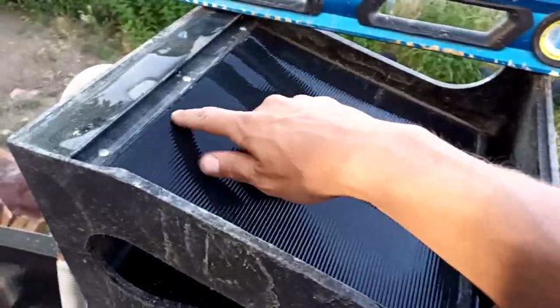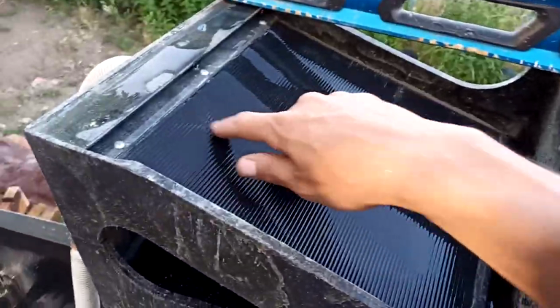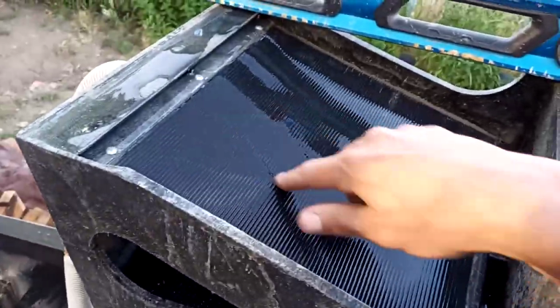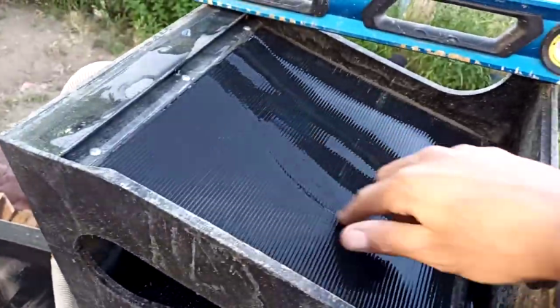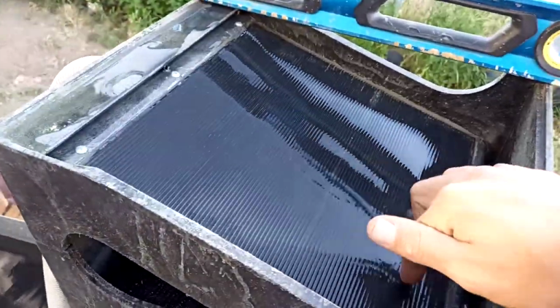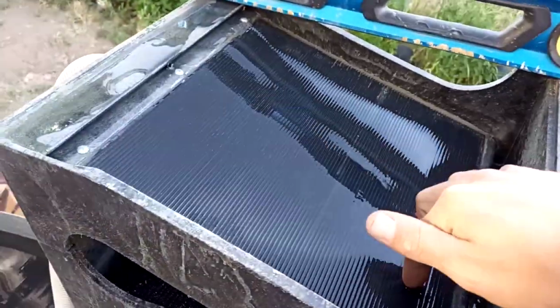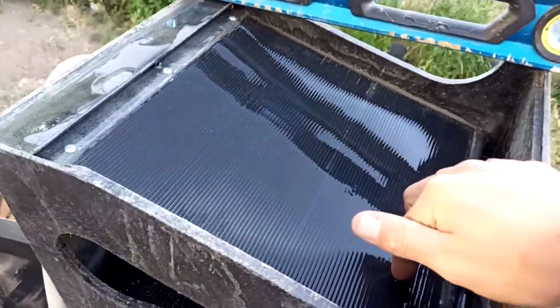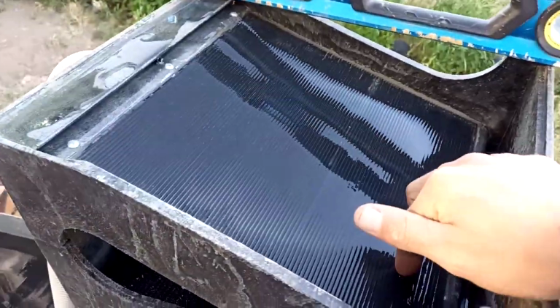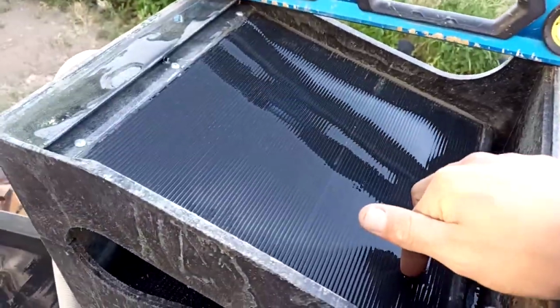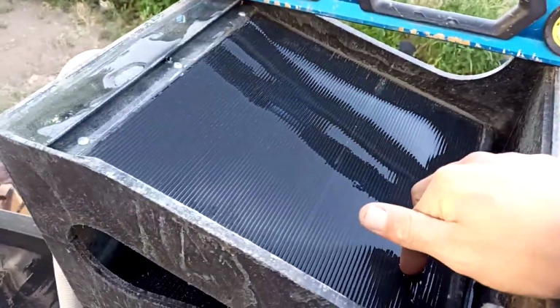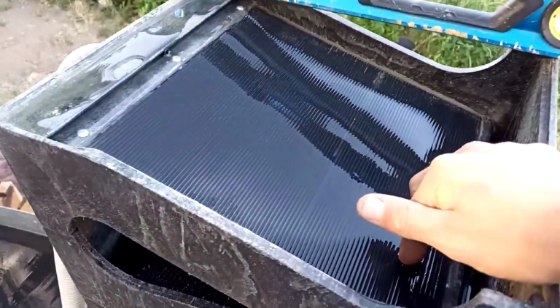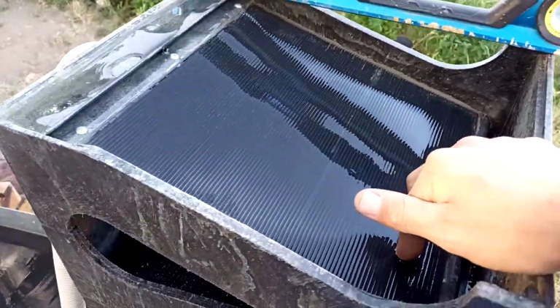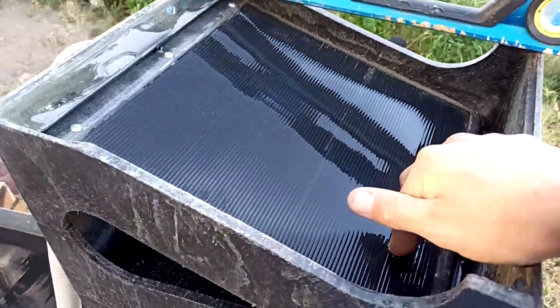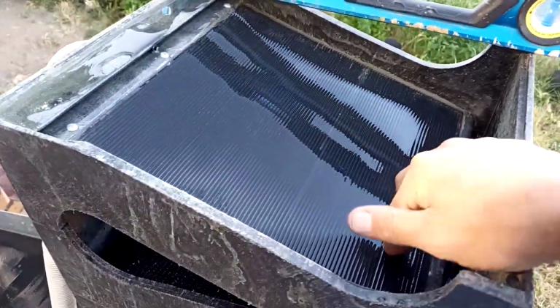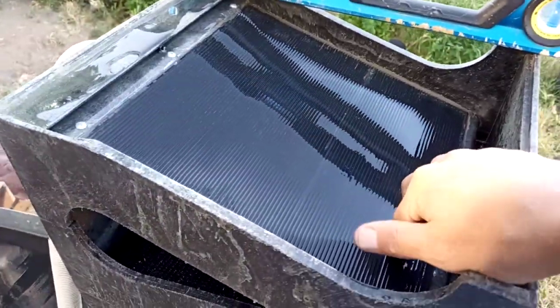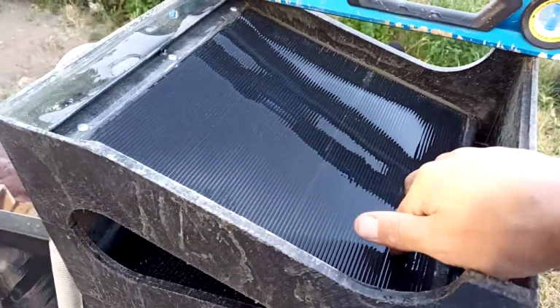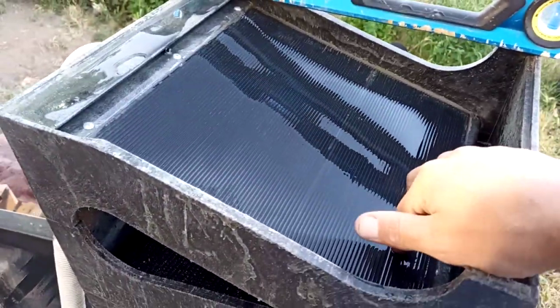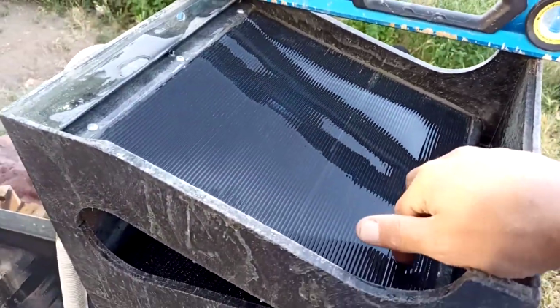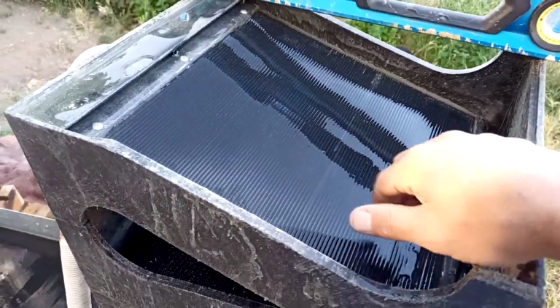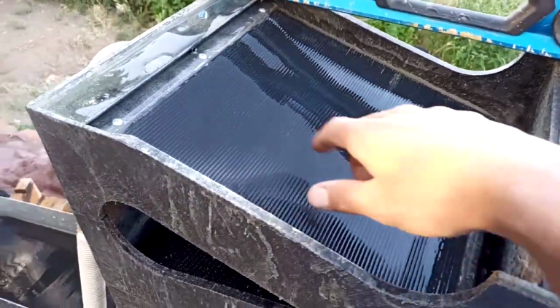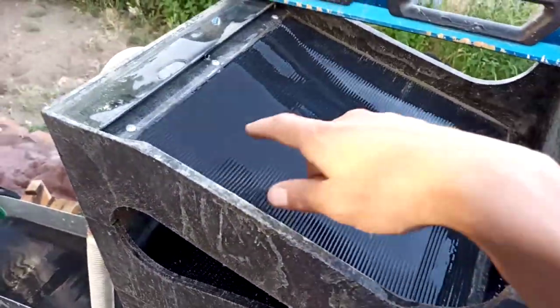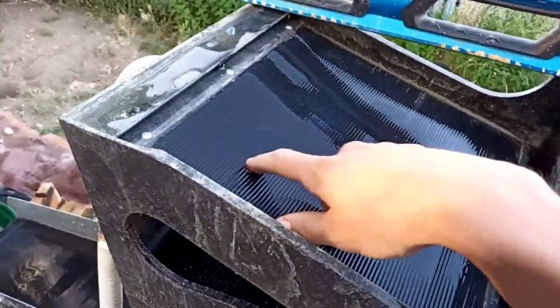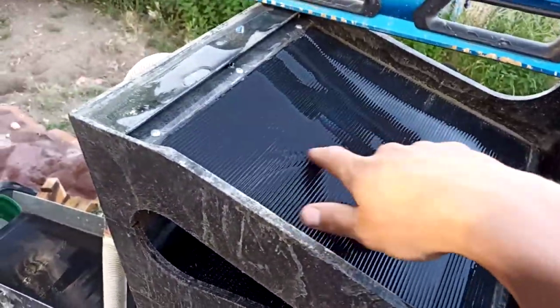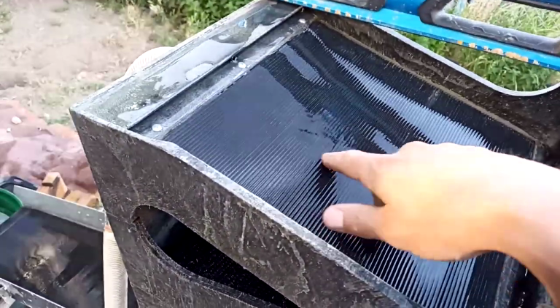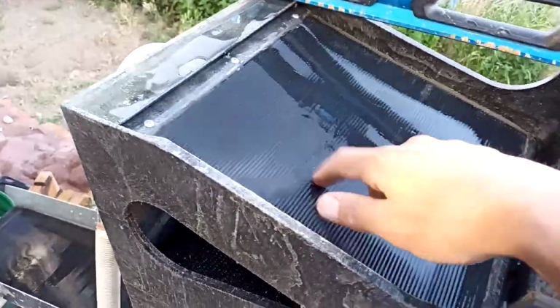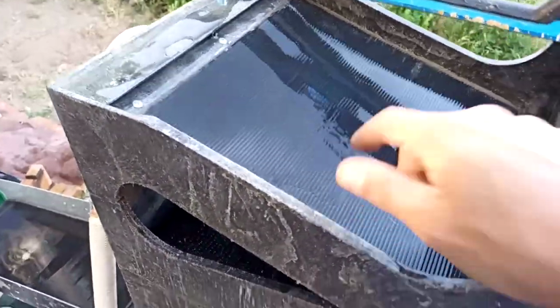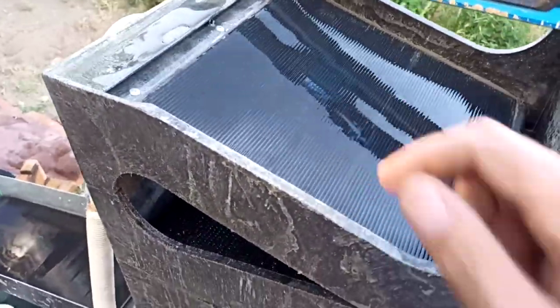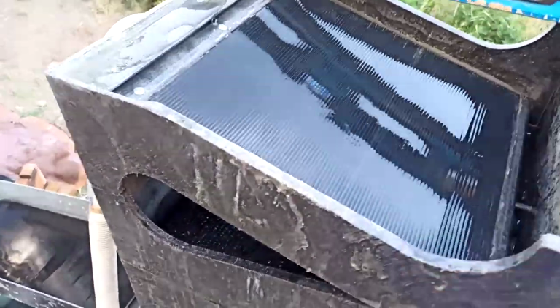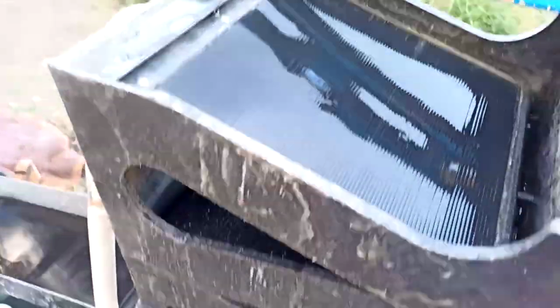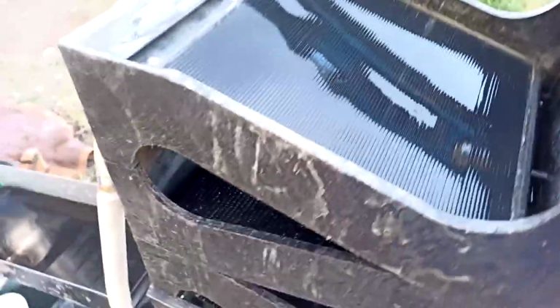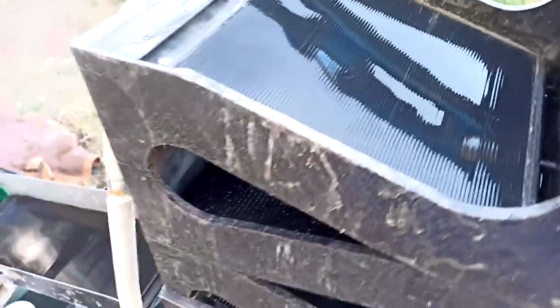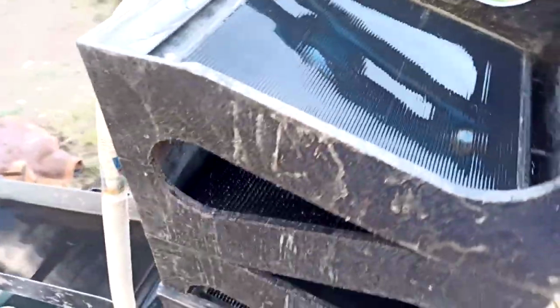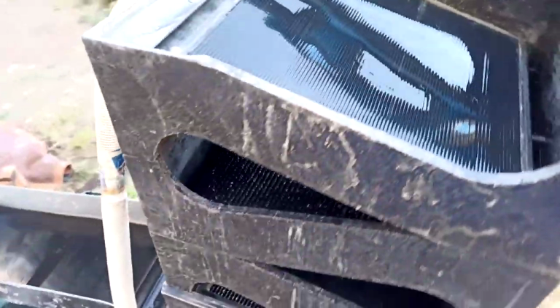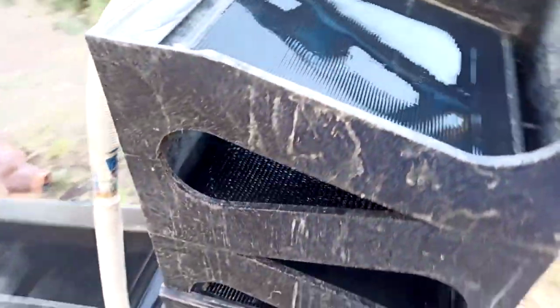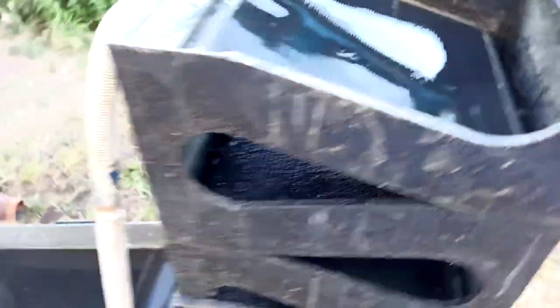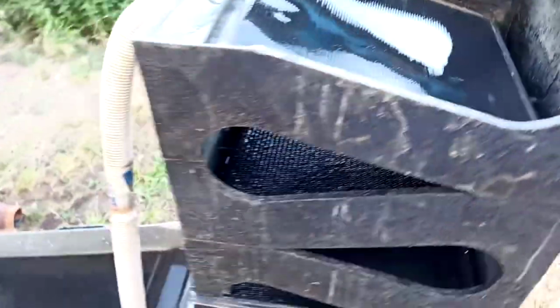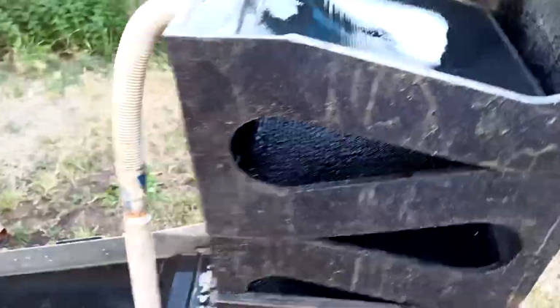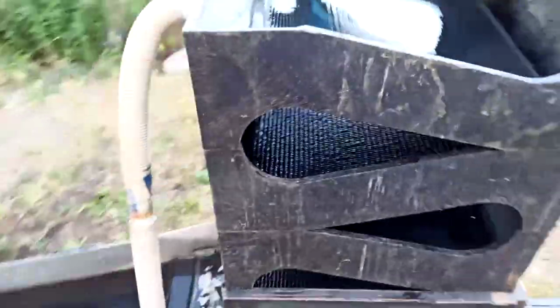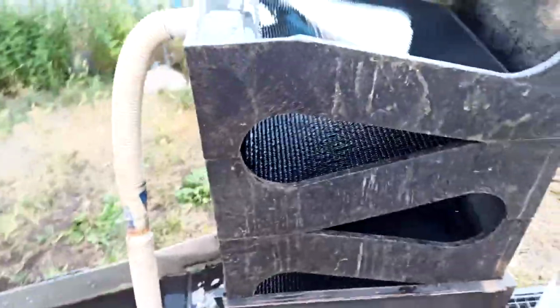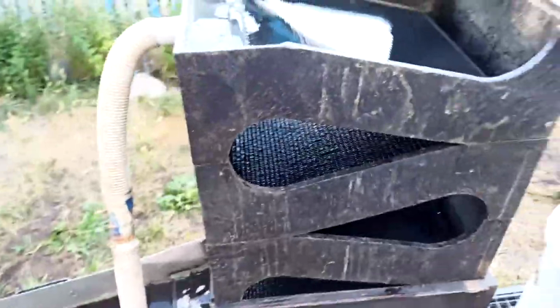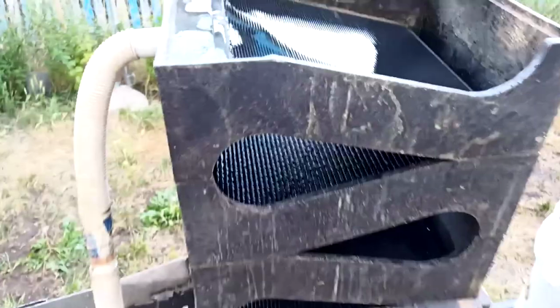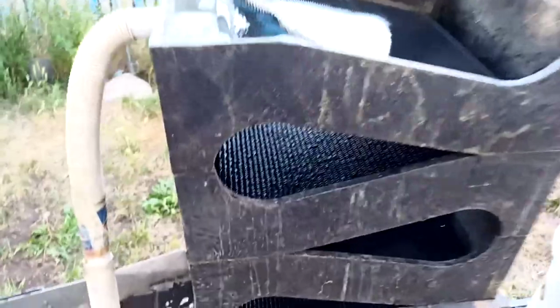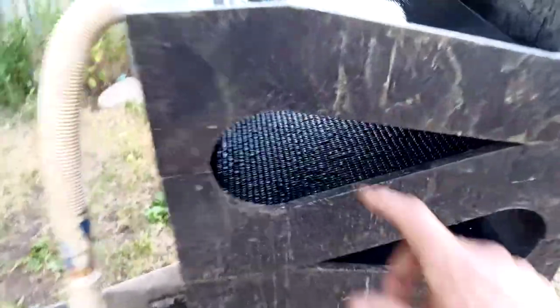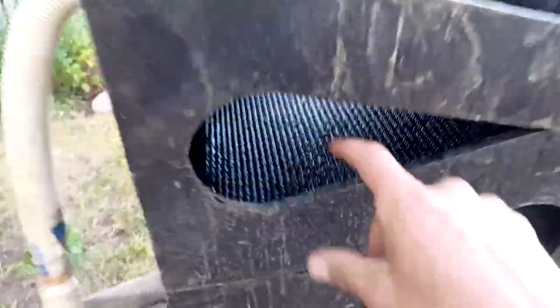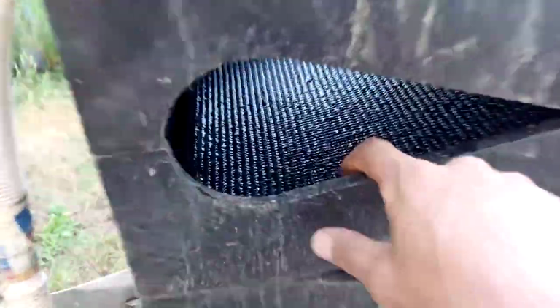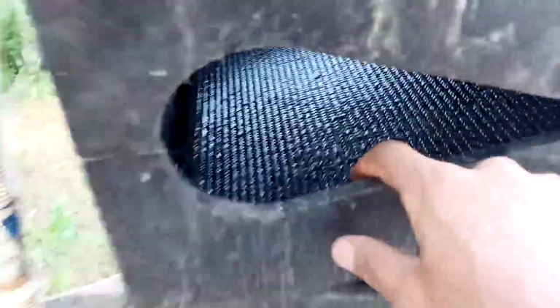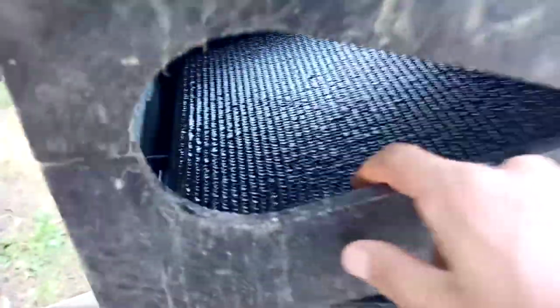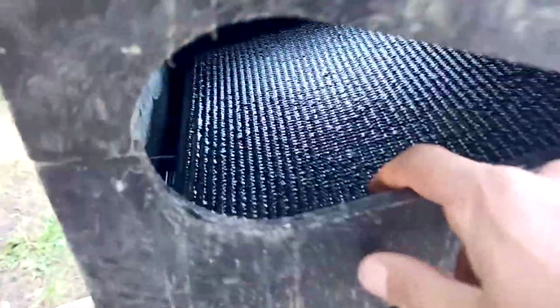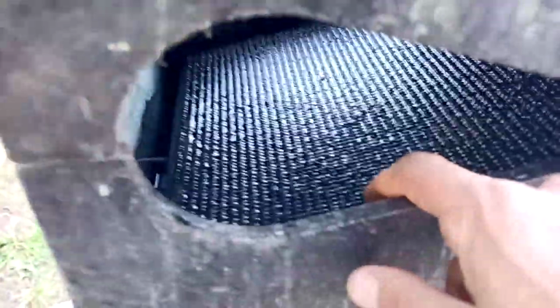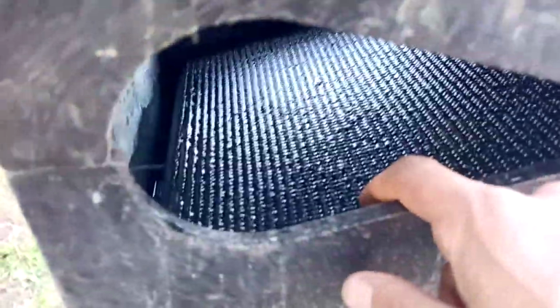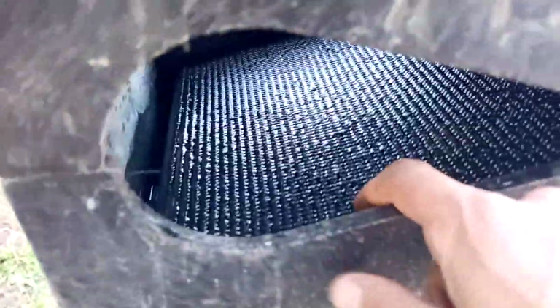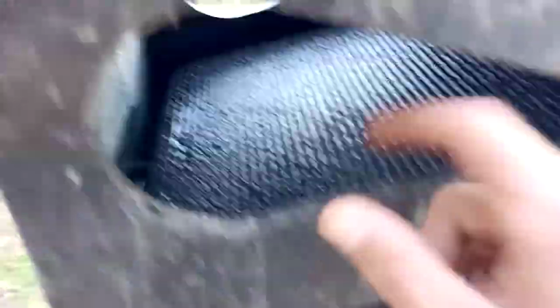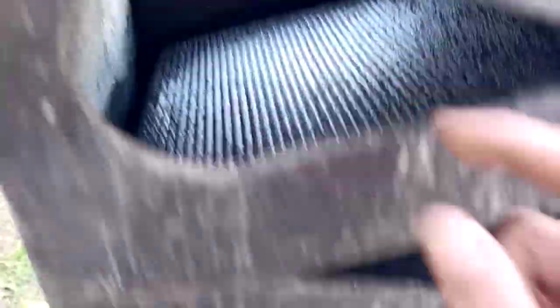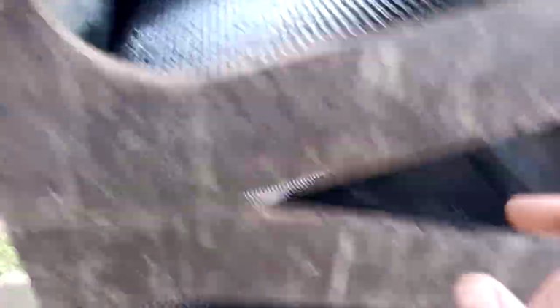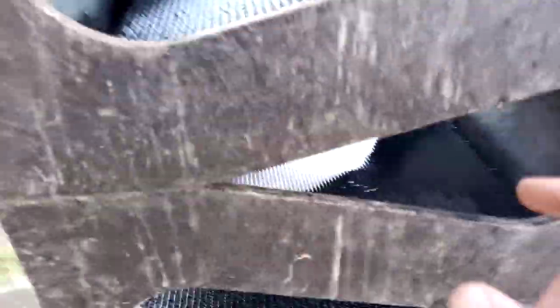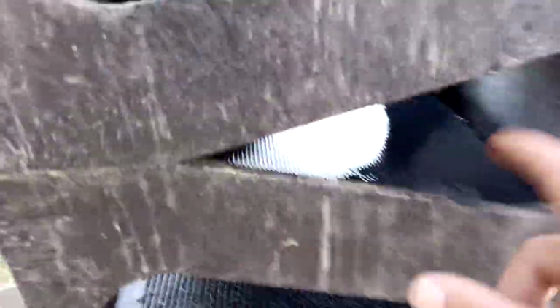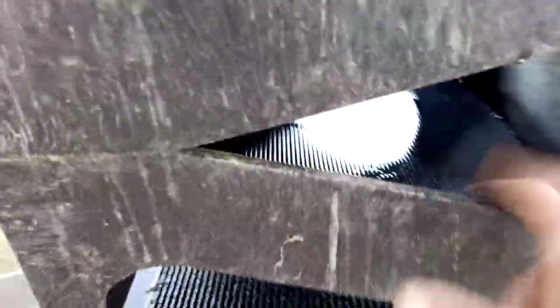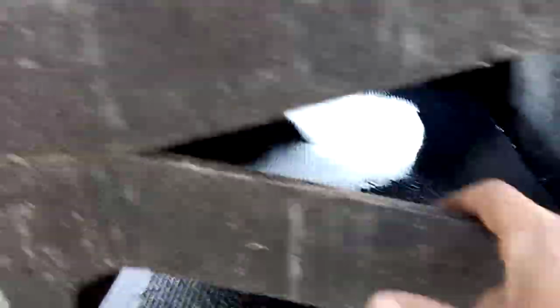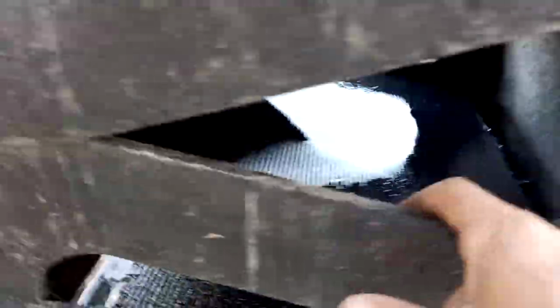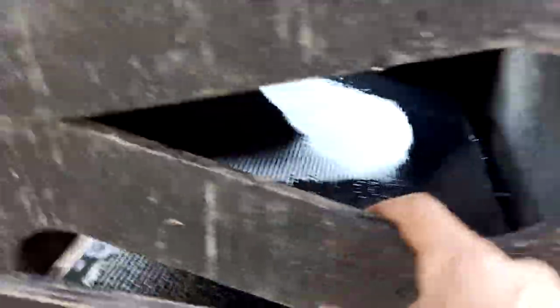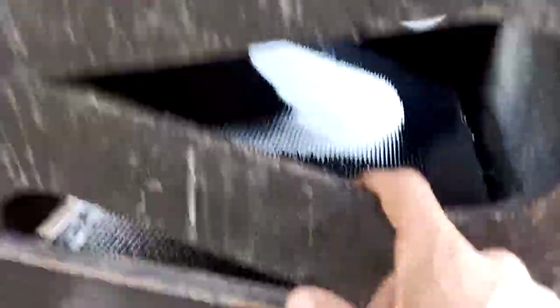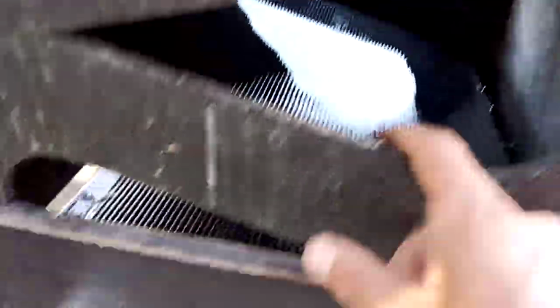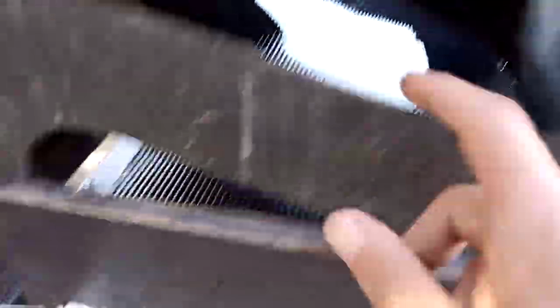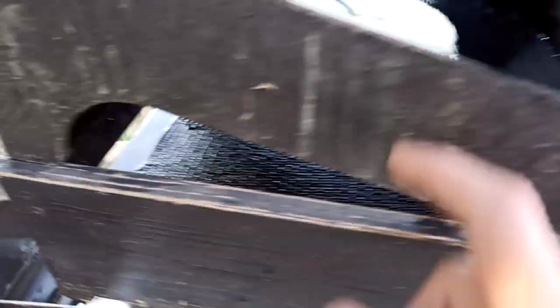Low V matting in the top tray, so you can see your little gold that you're getting. Vortex in the second tray, Low V in the third.